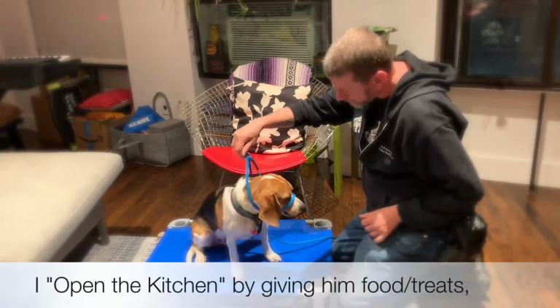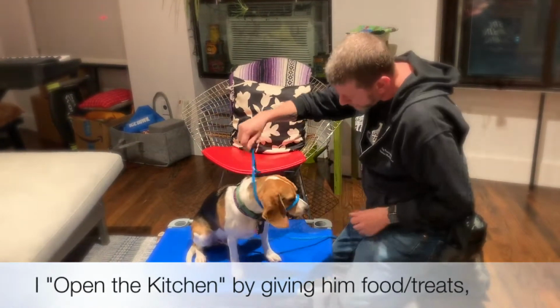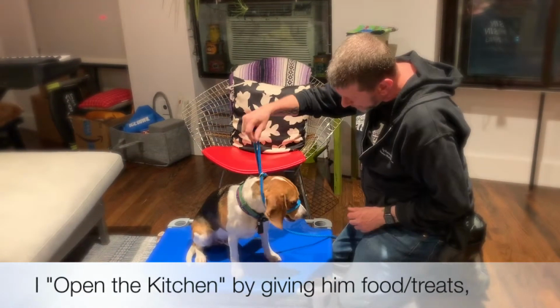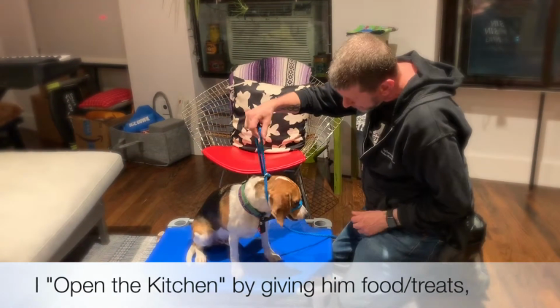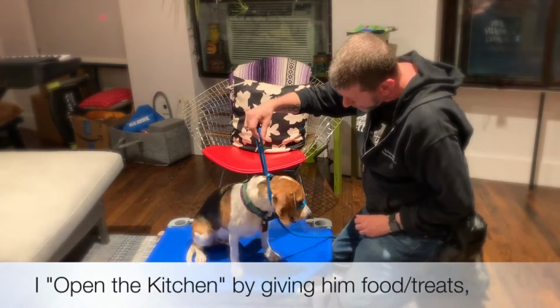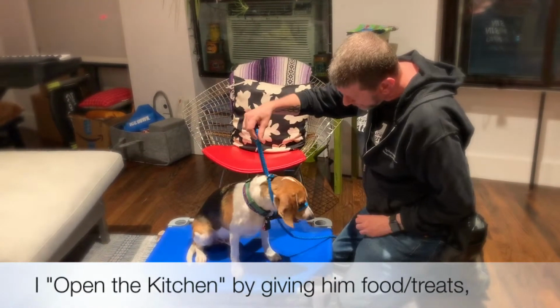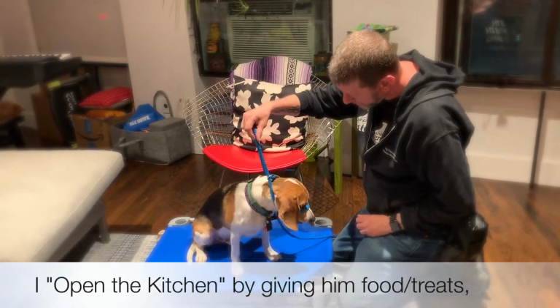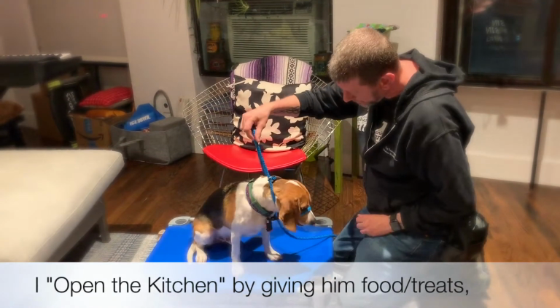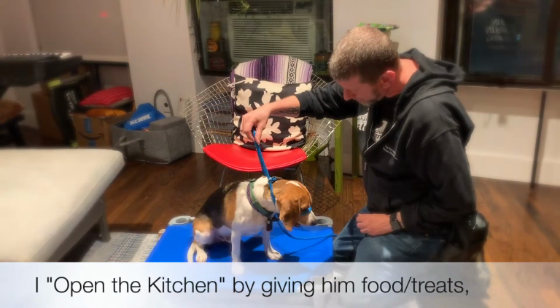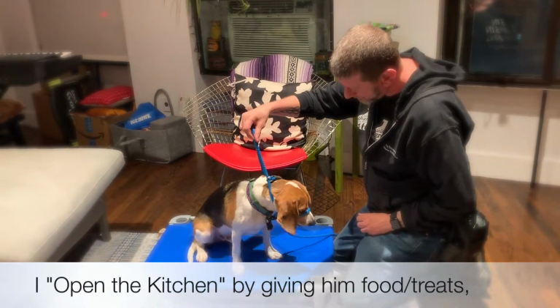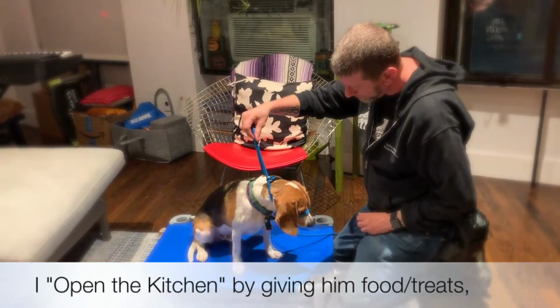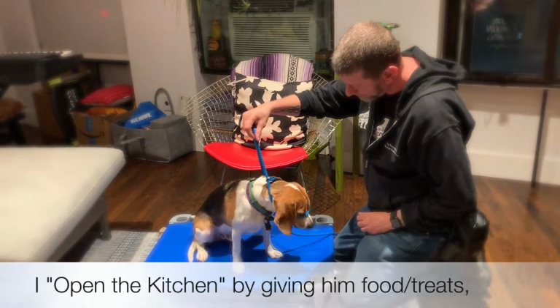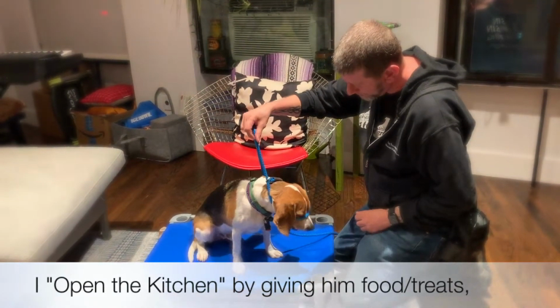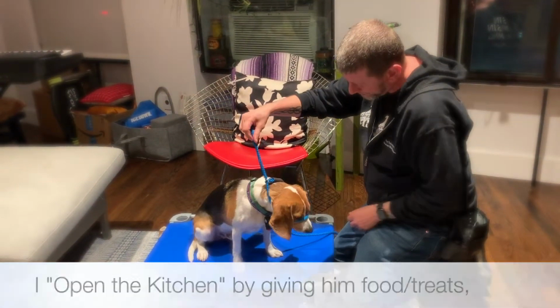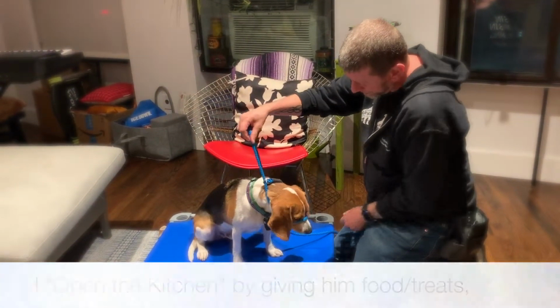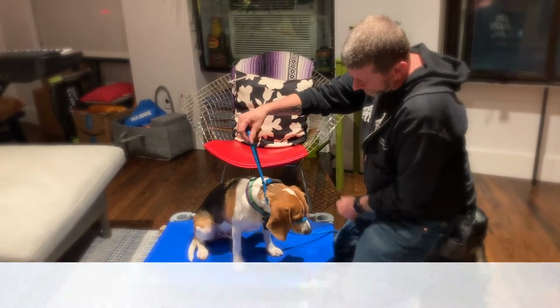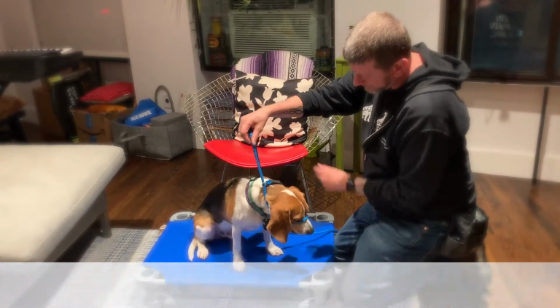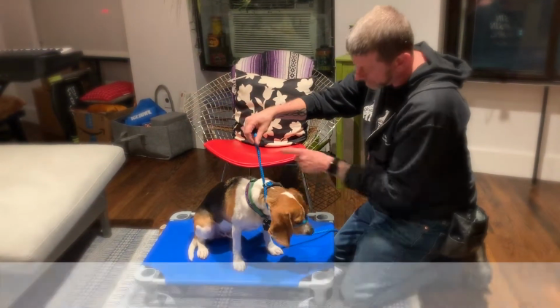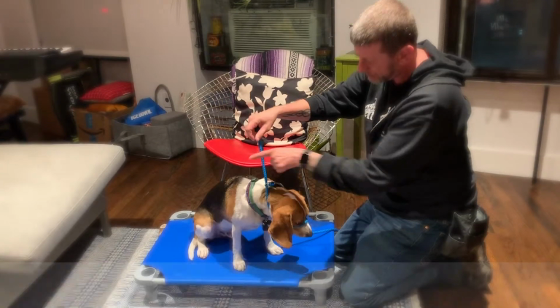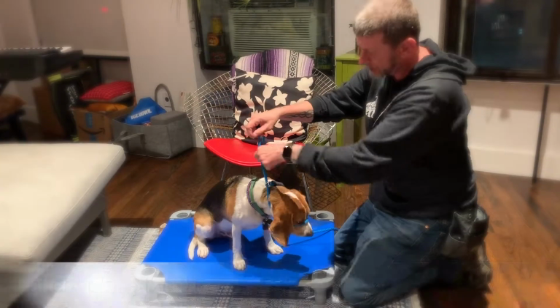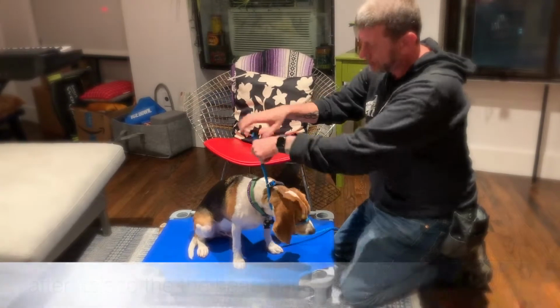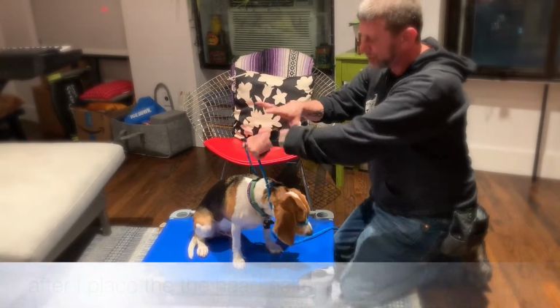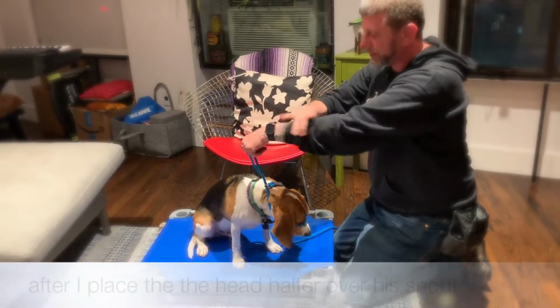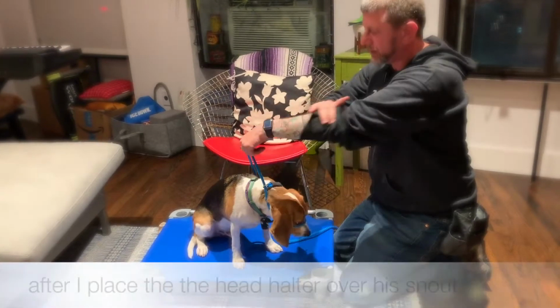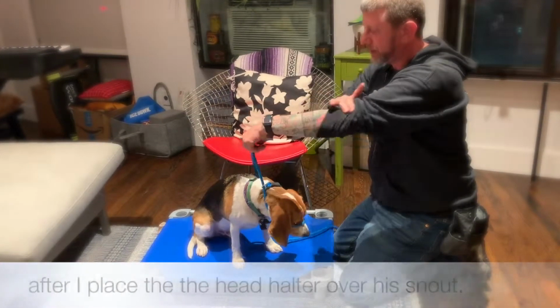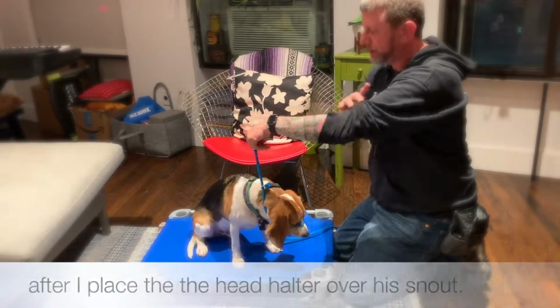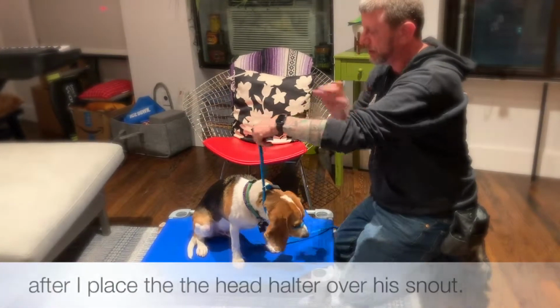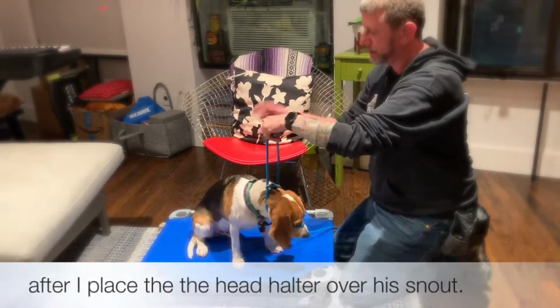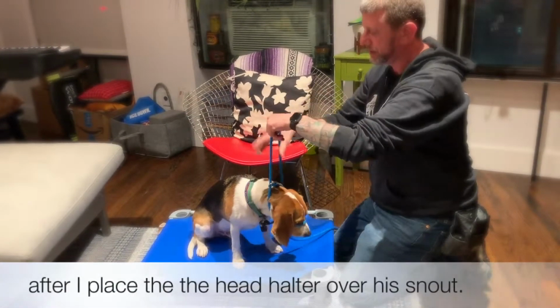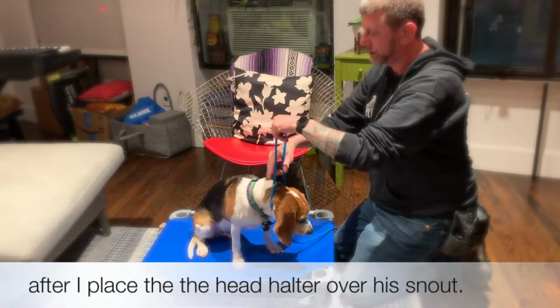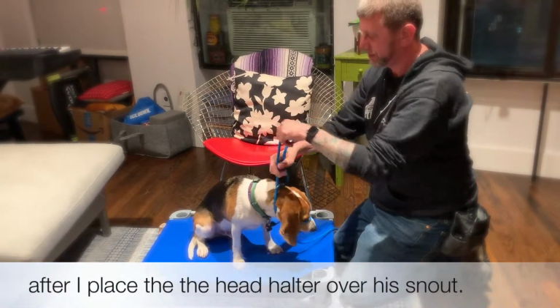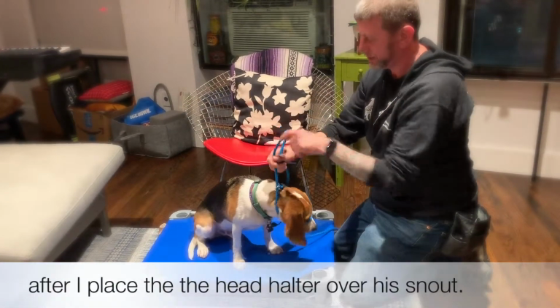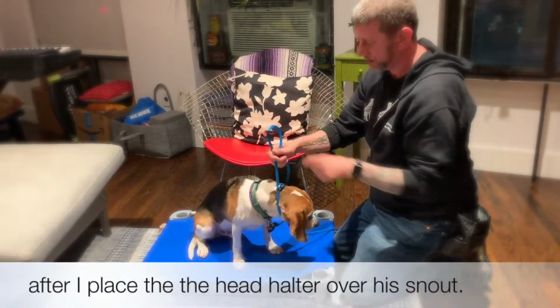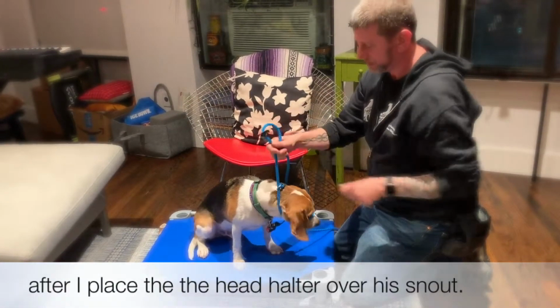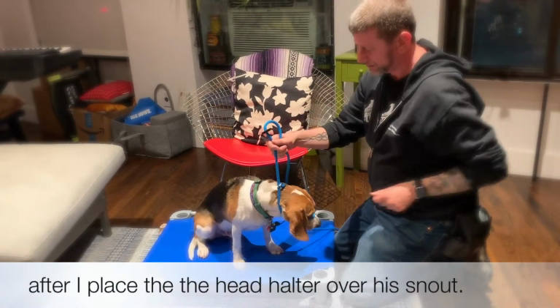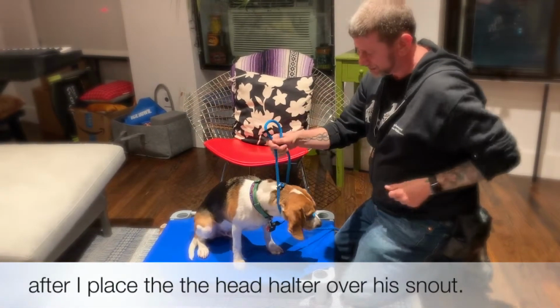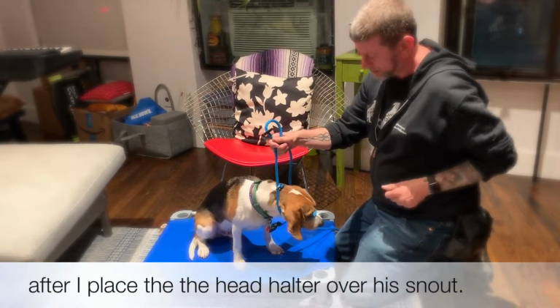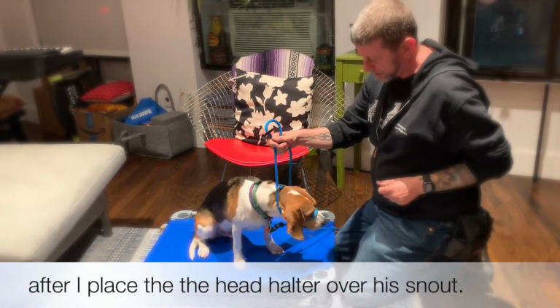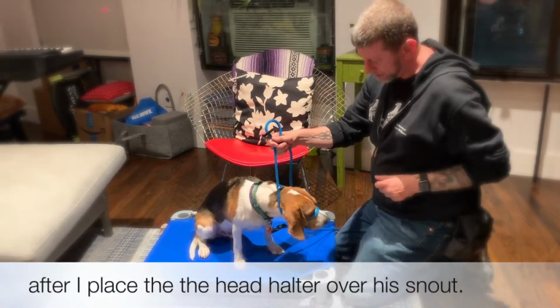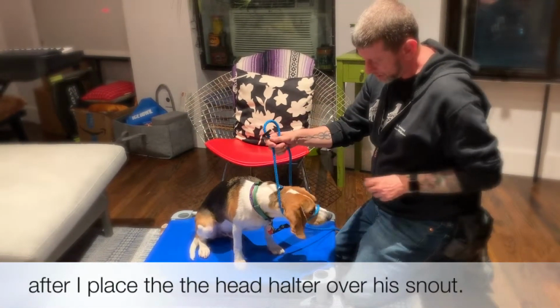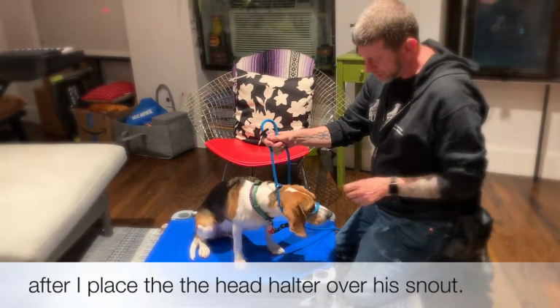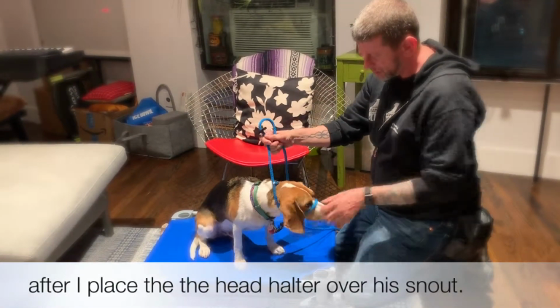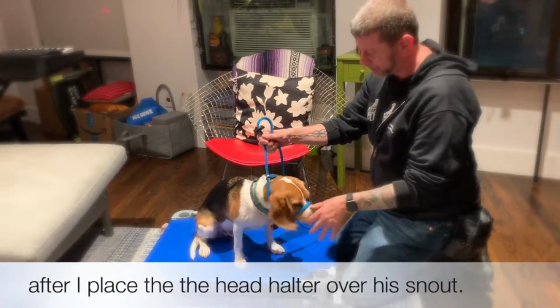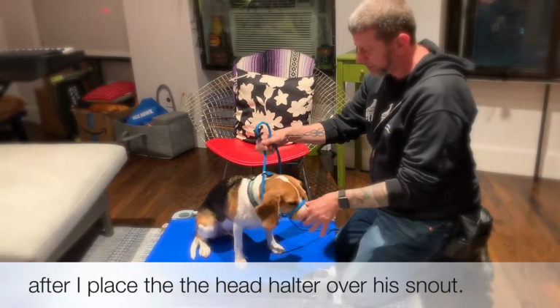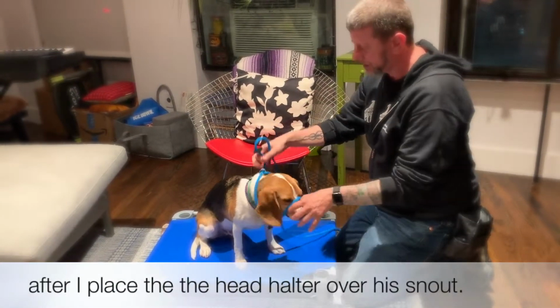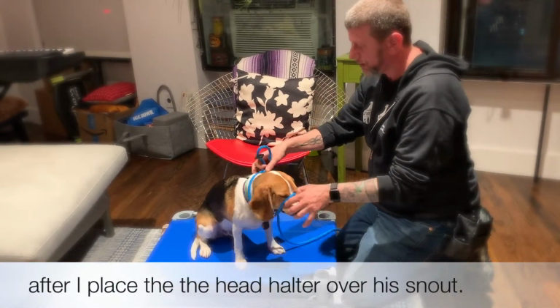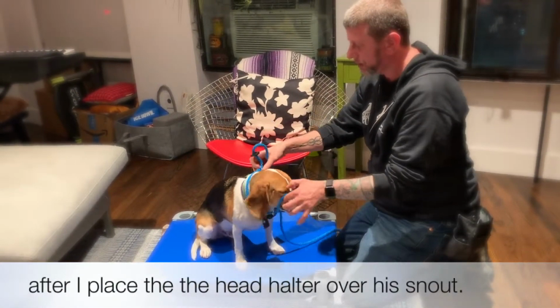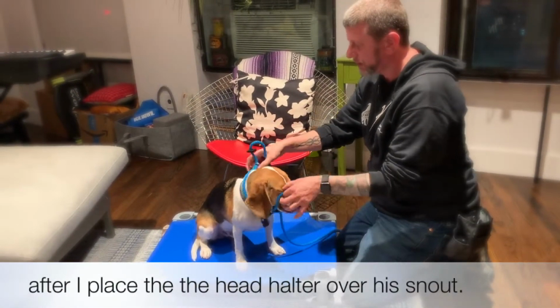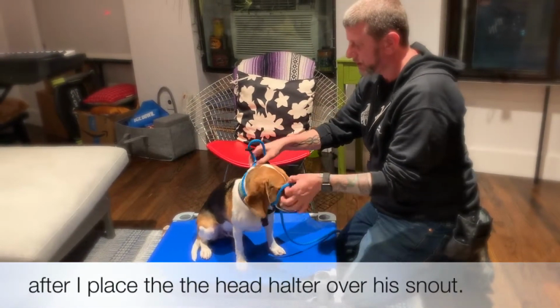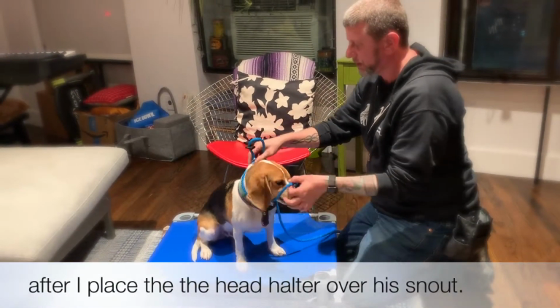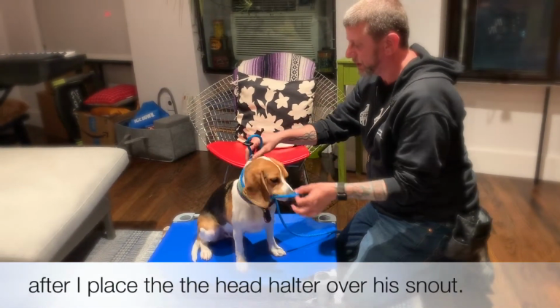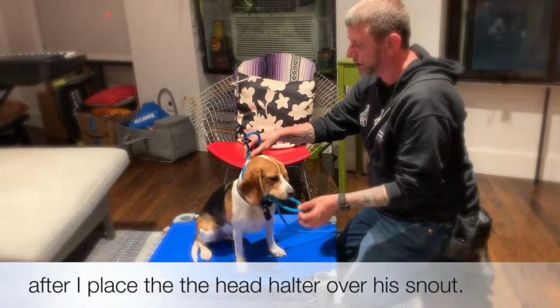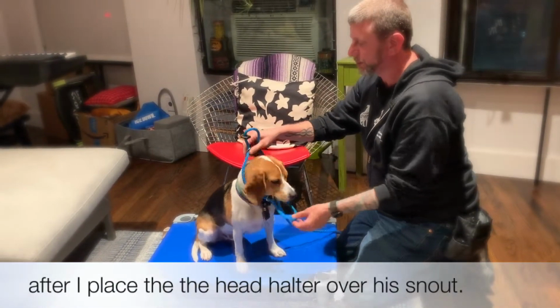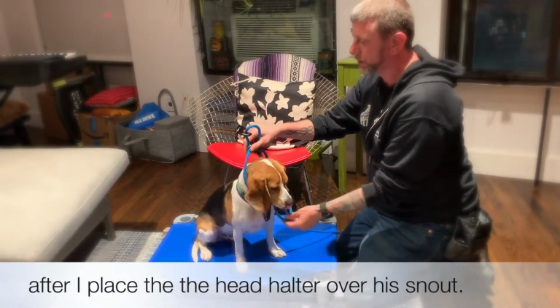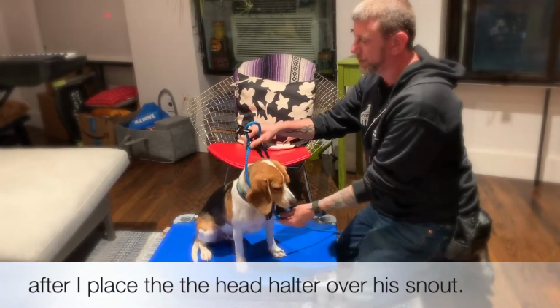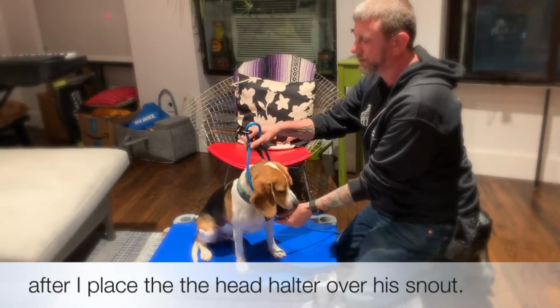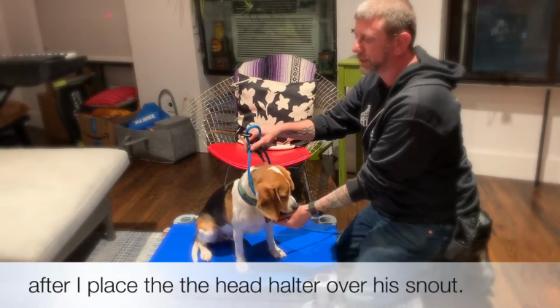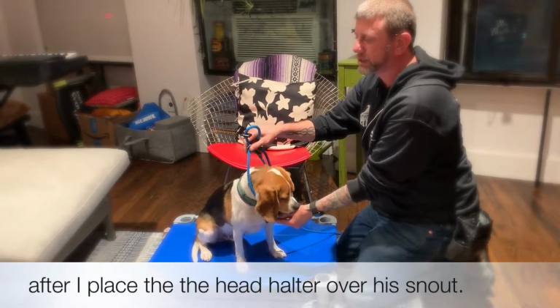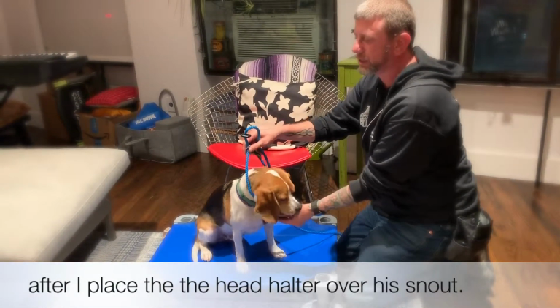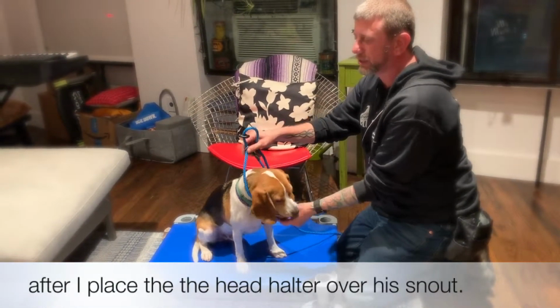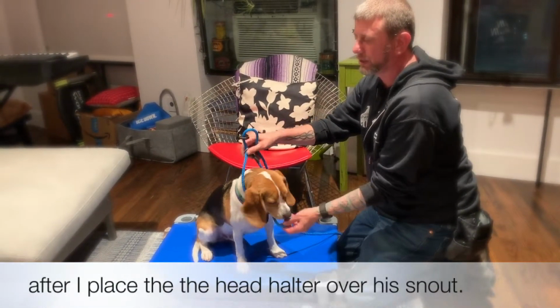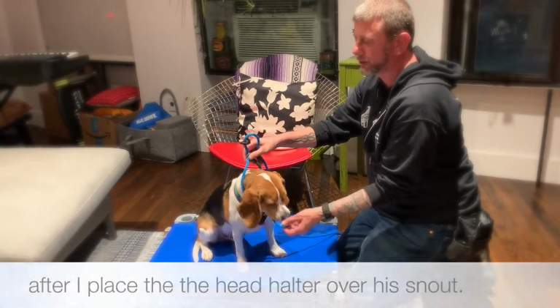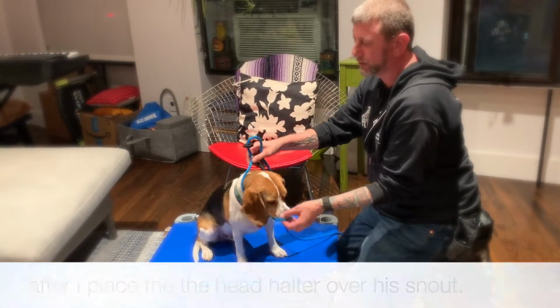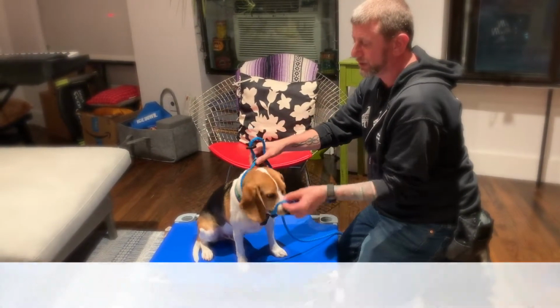Chewy, chewy, chewy. Okay, buddy? You're done, Chewy? Then it comes off. Kitchen closed.